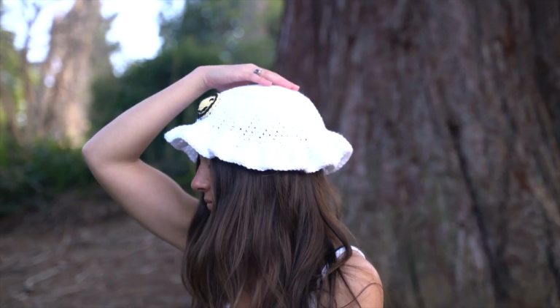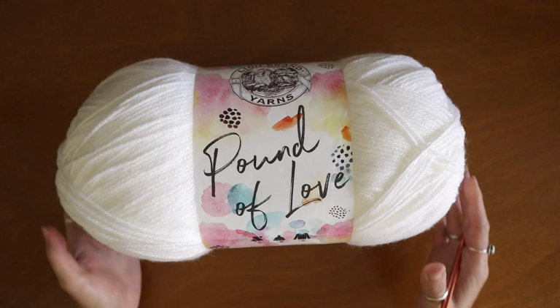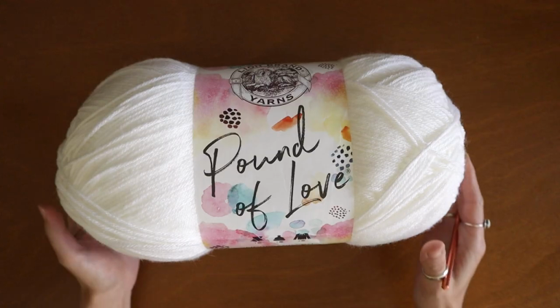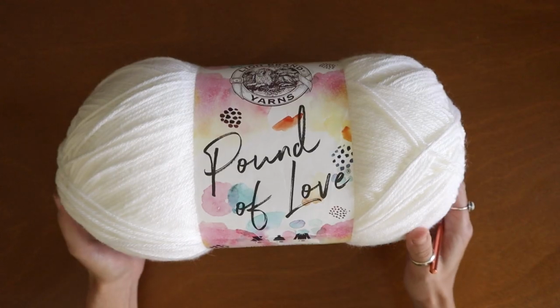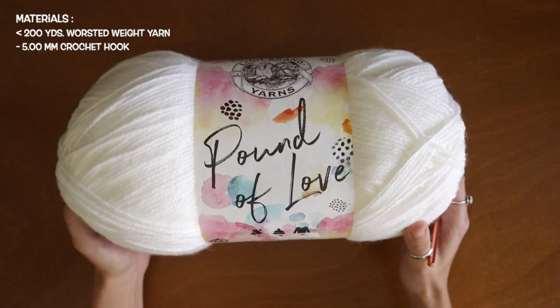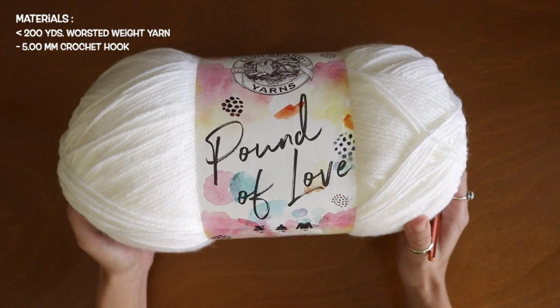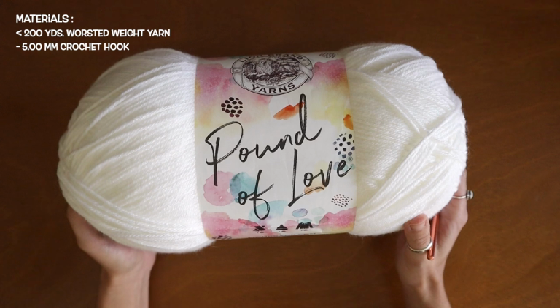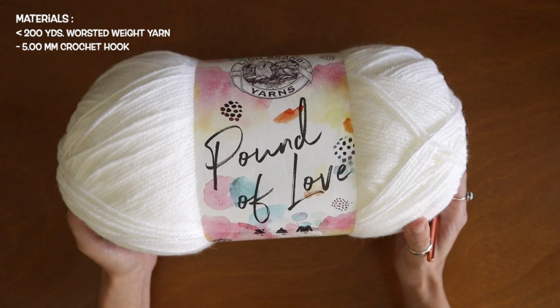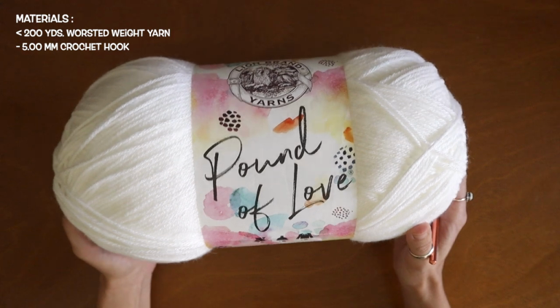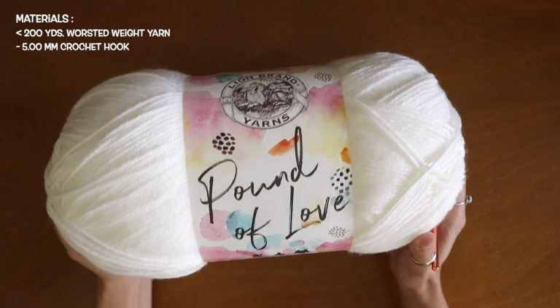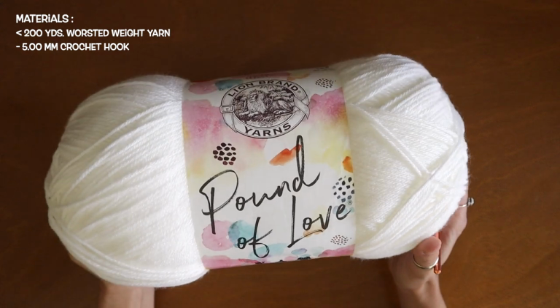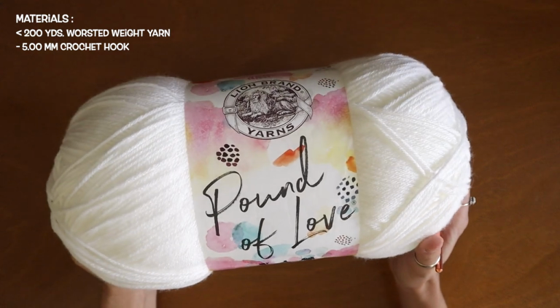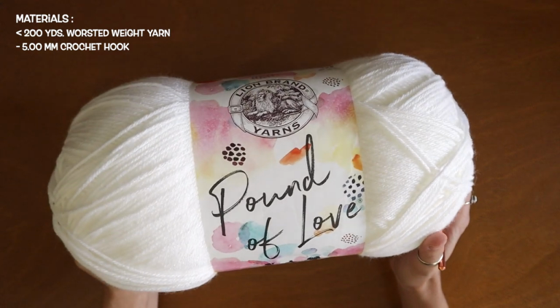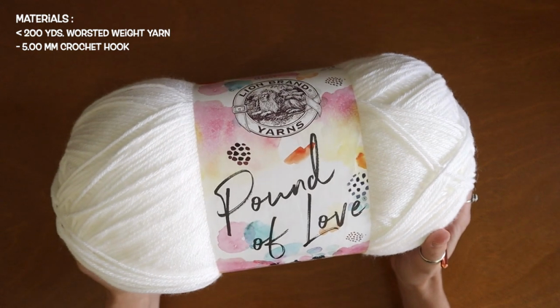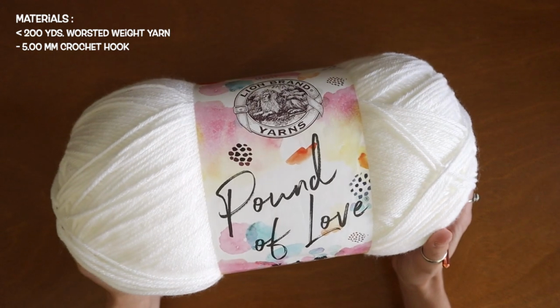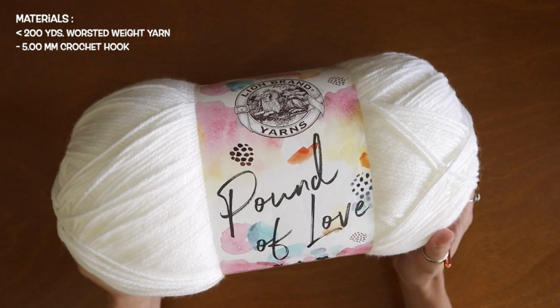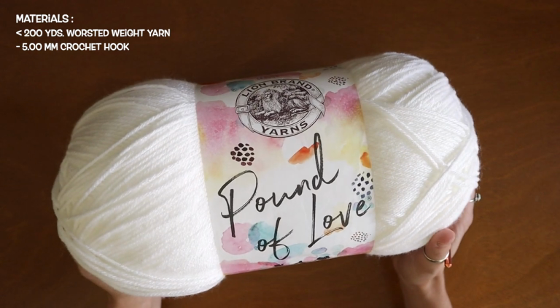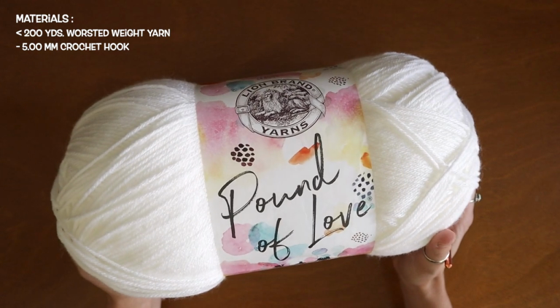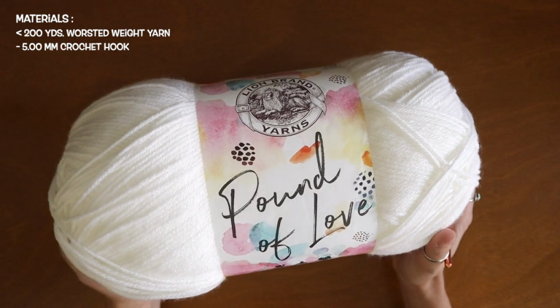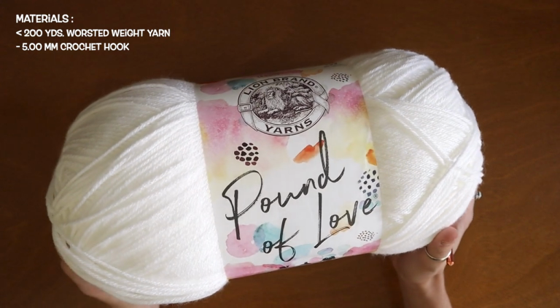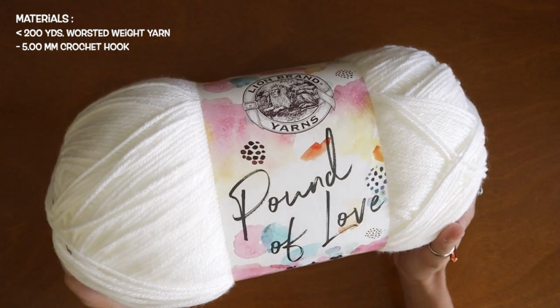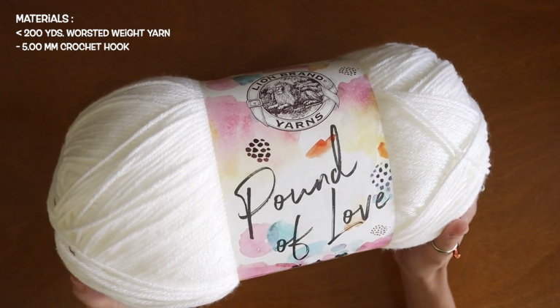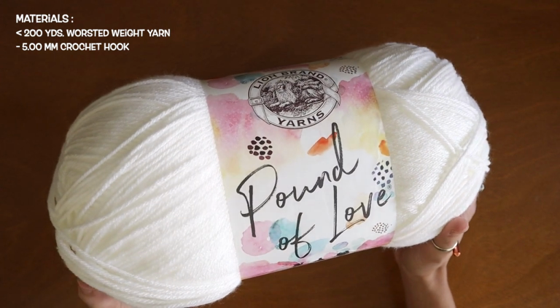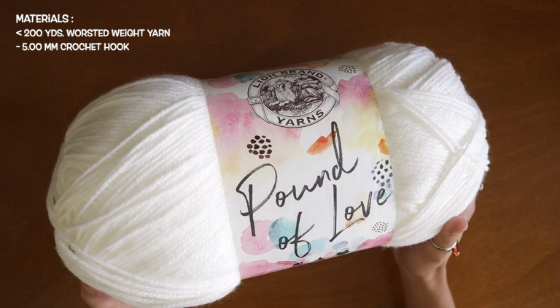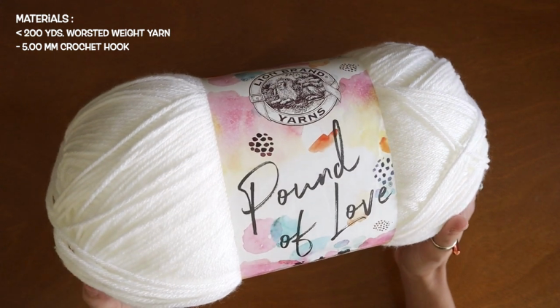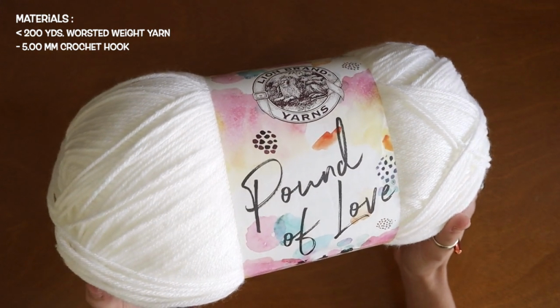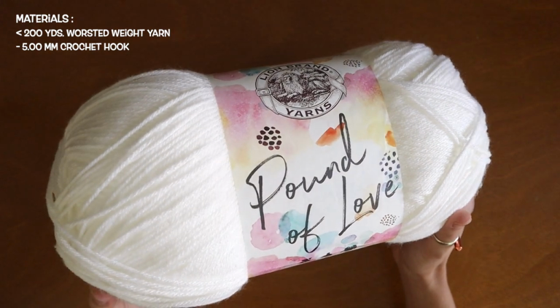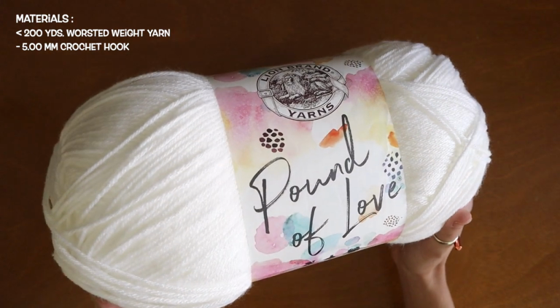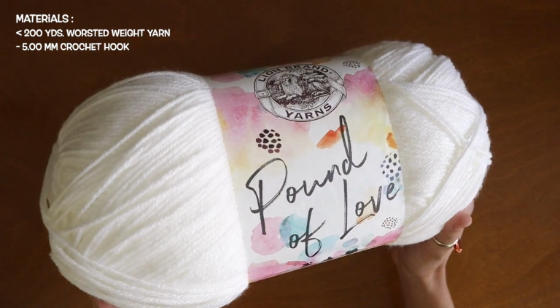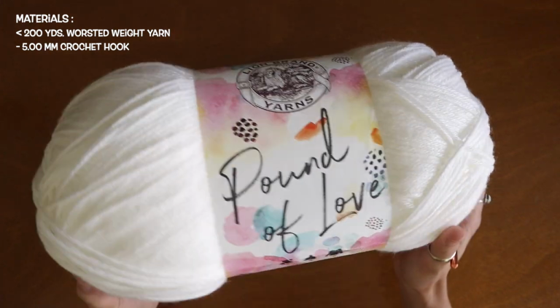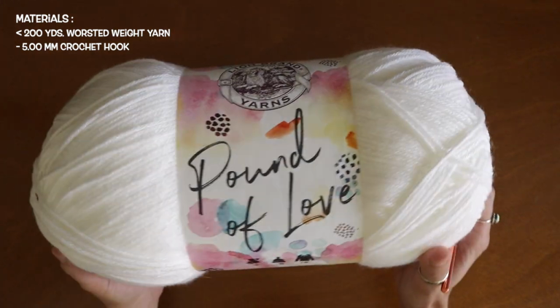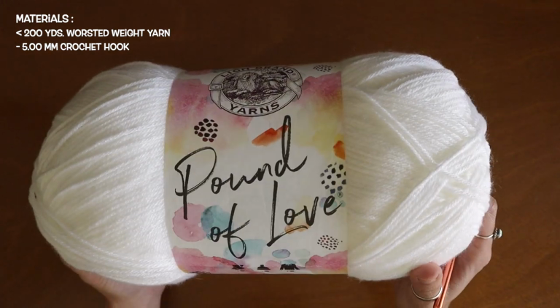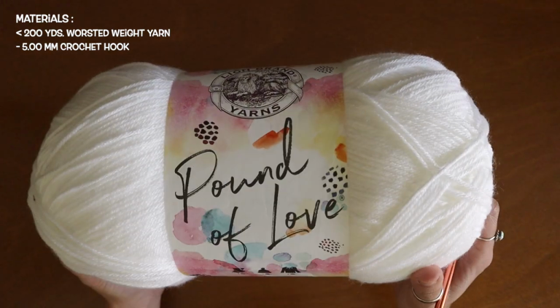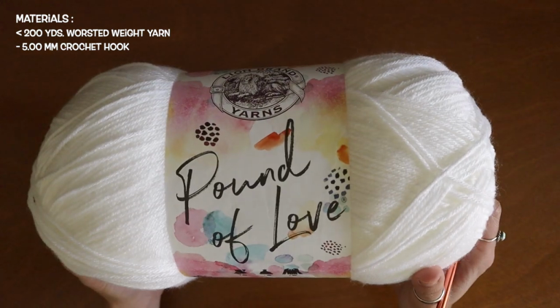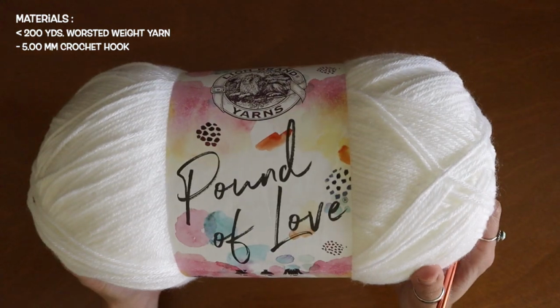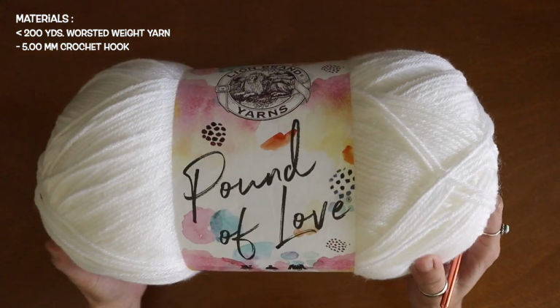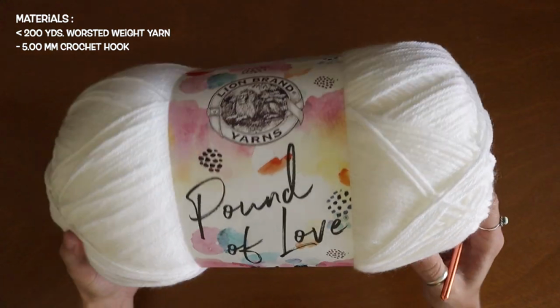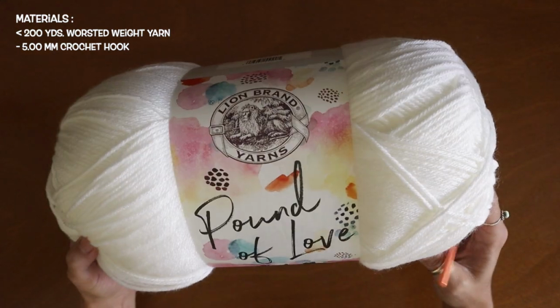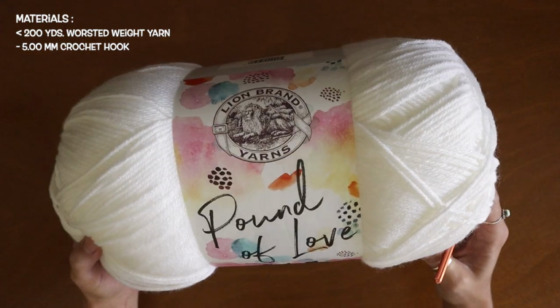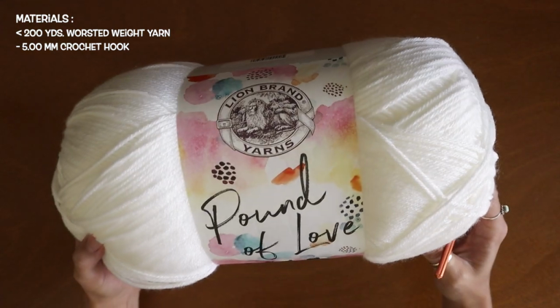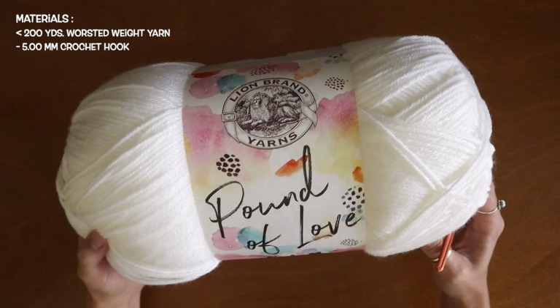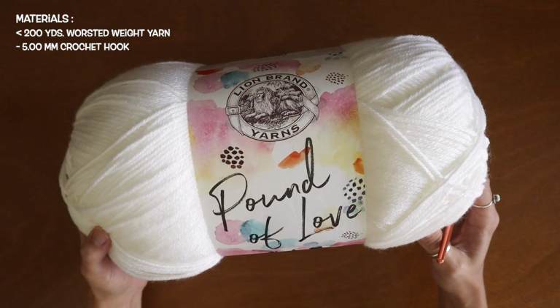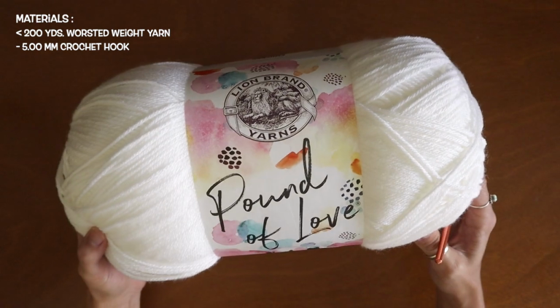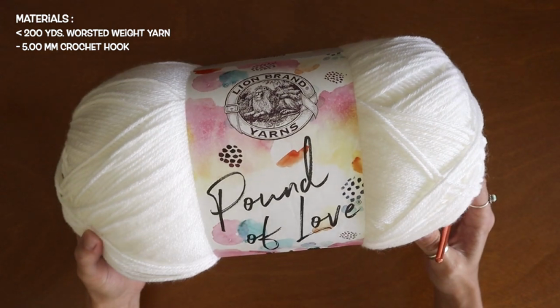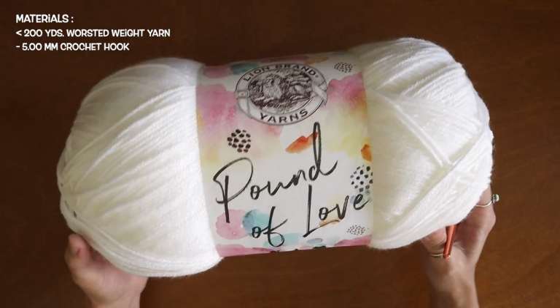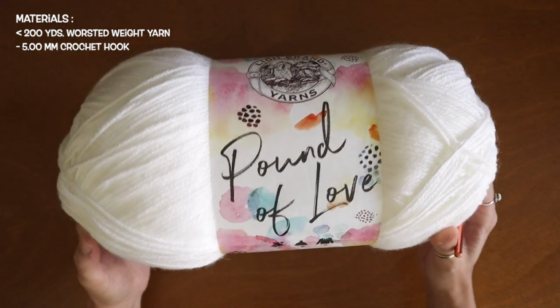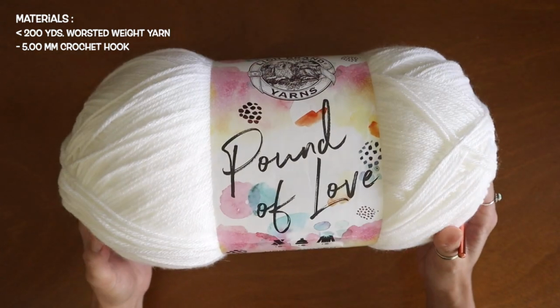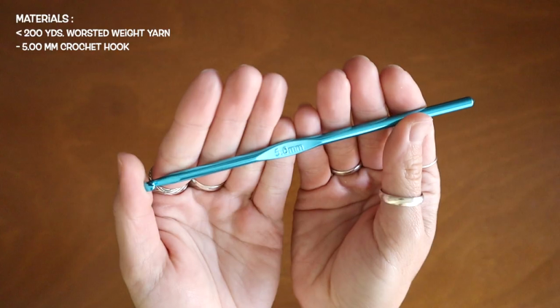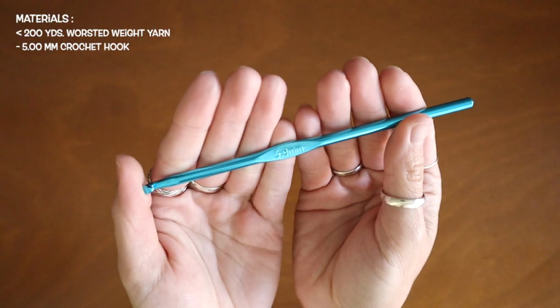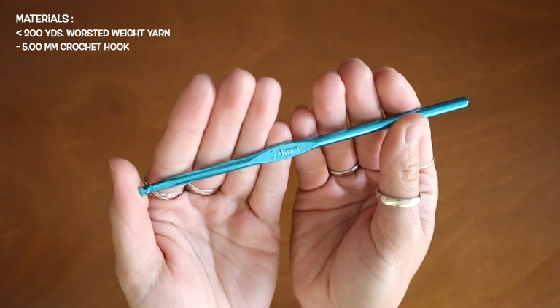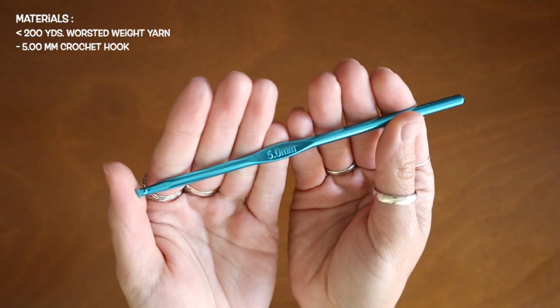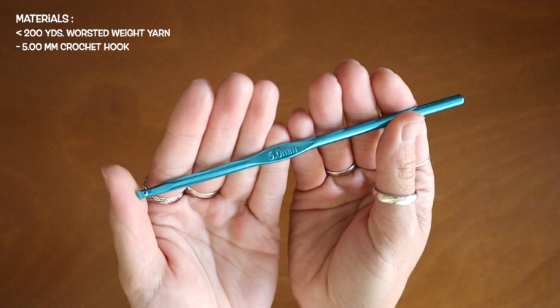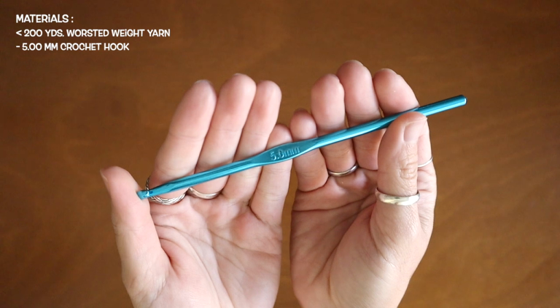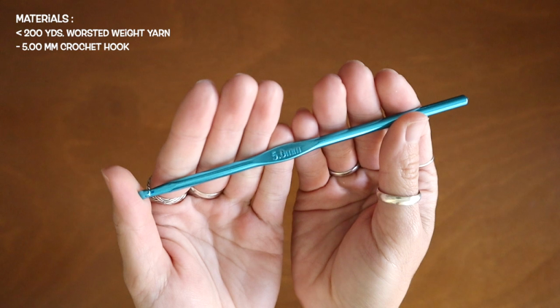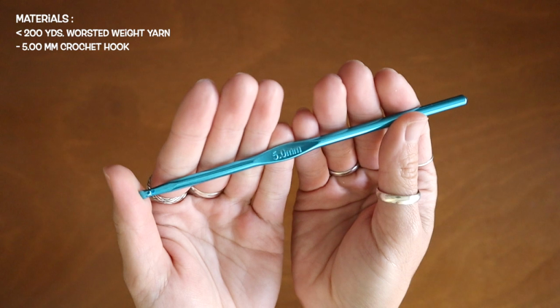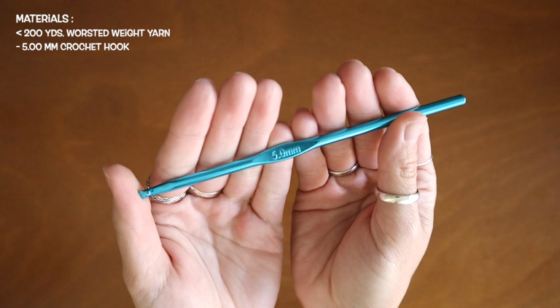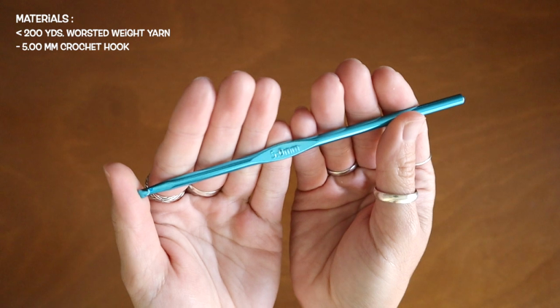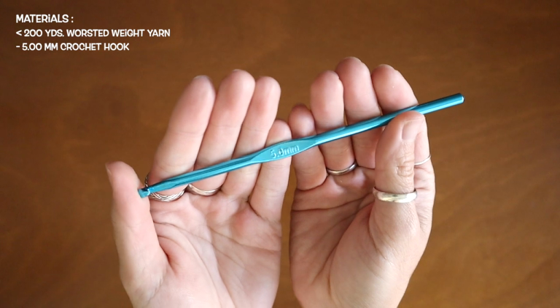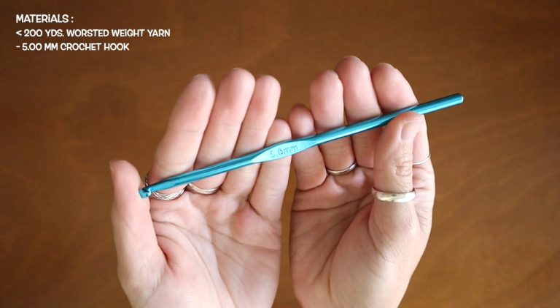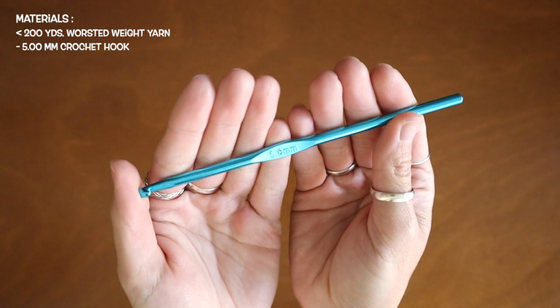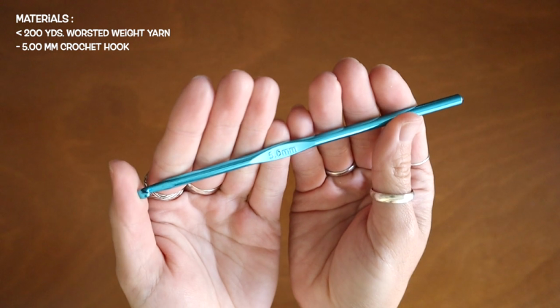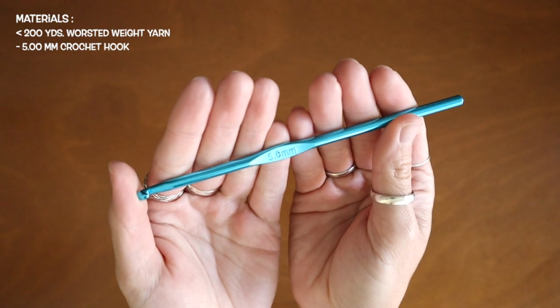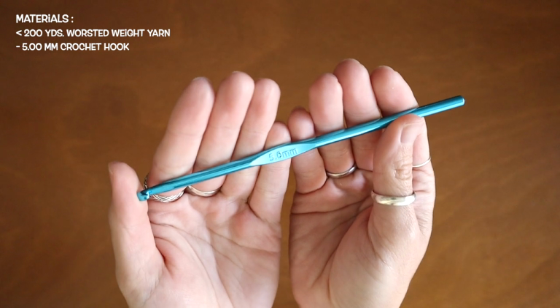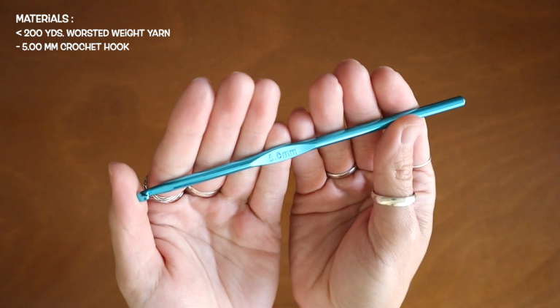To get started on this bucket hat, I'm going to be using a worsted weight yarn by Lion Brand and a five millimeter crochet hook.